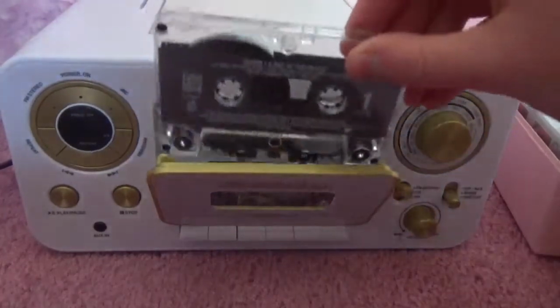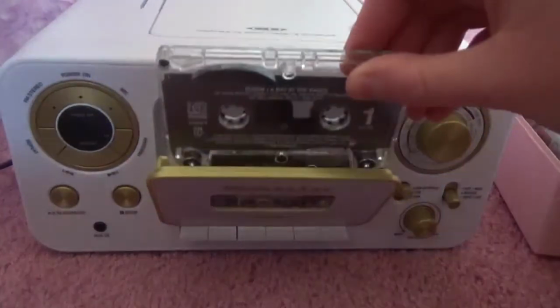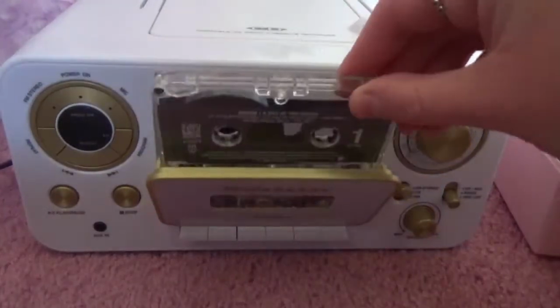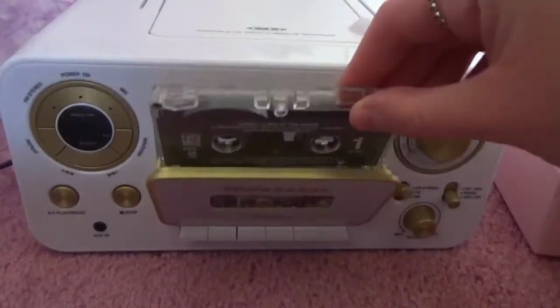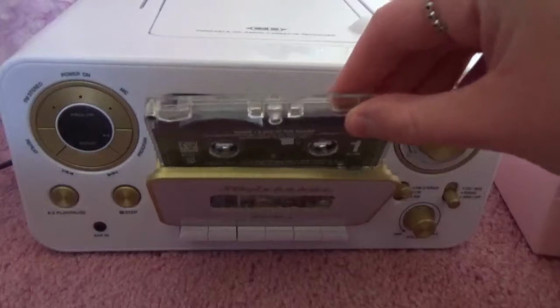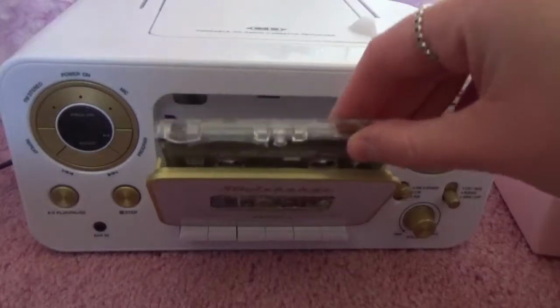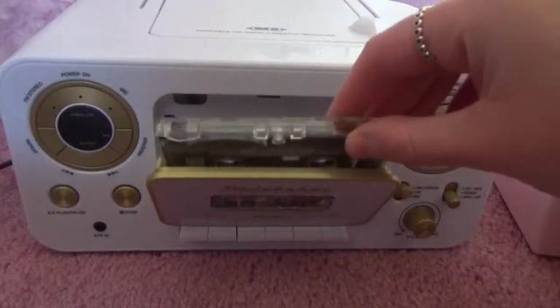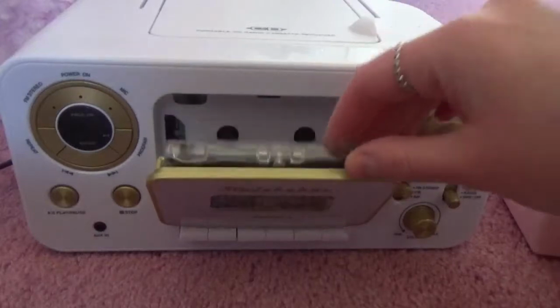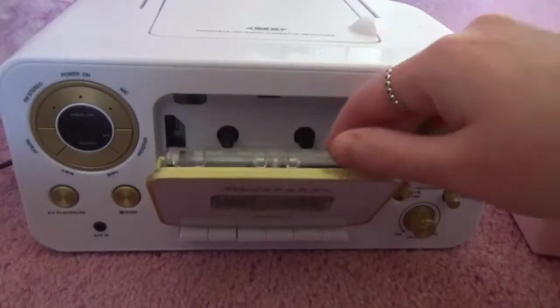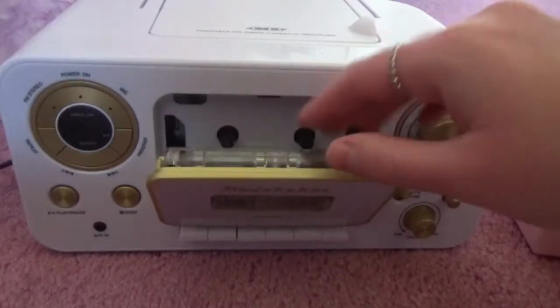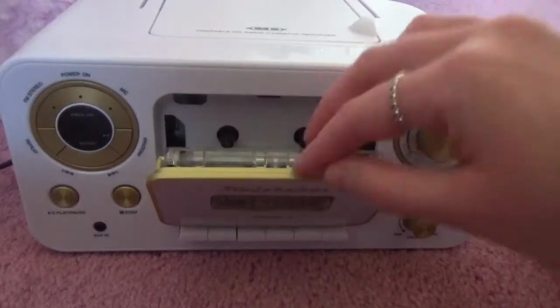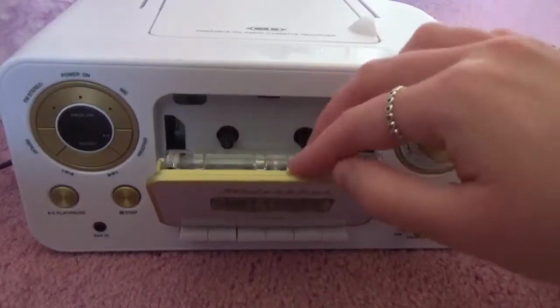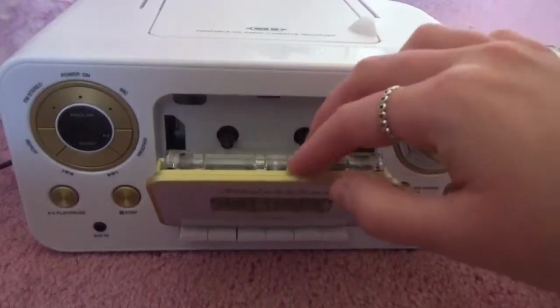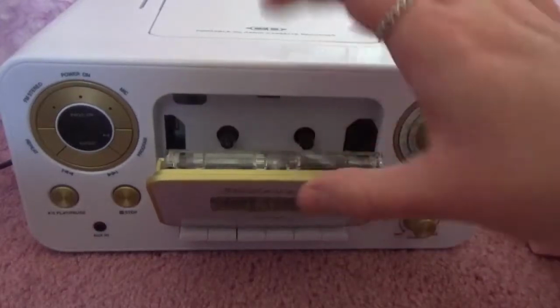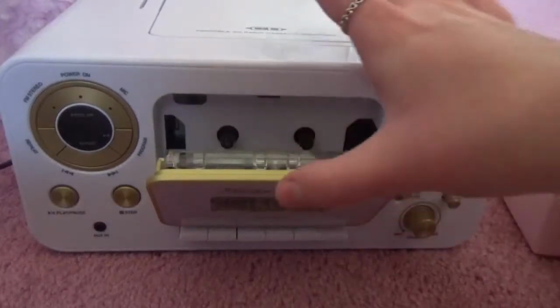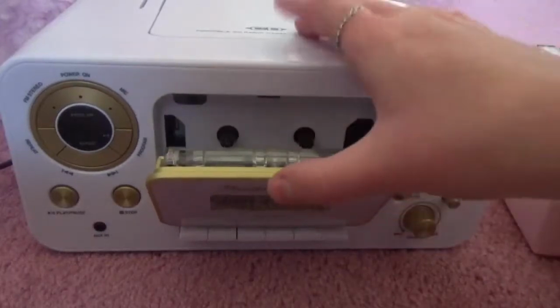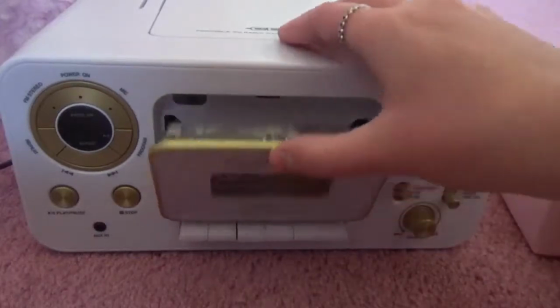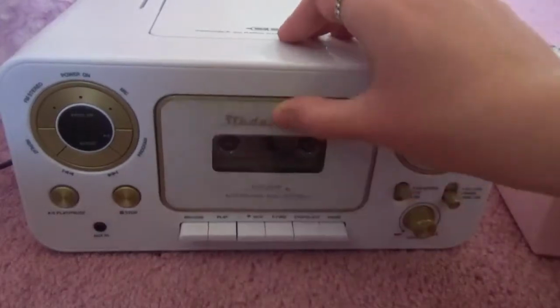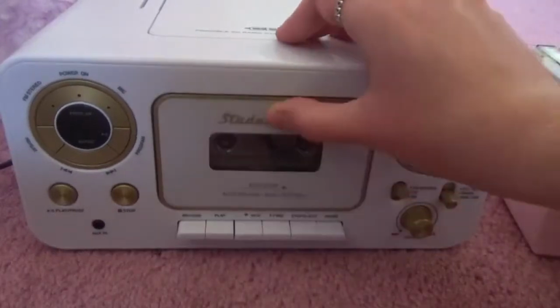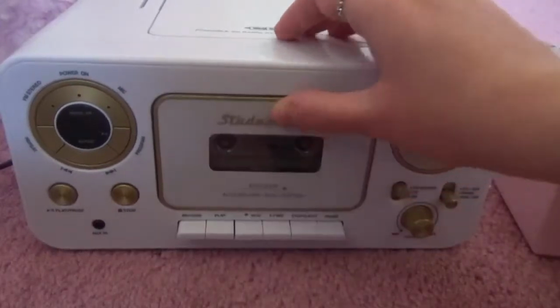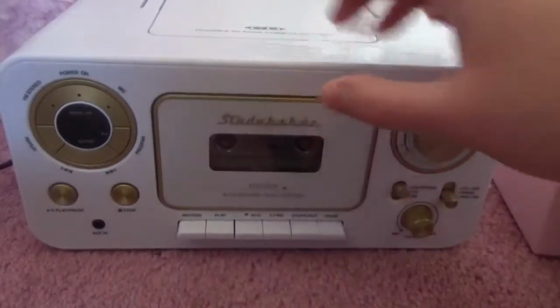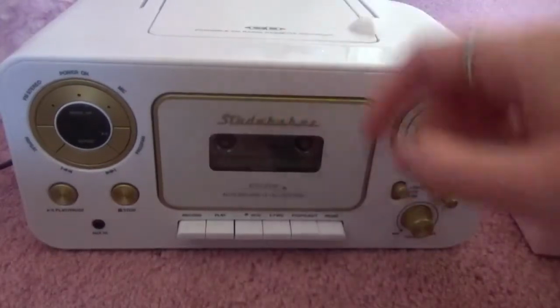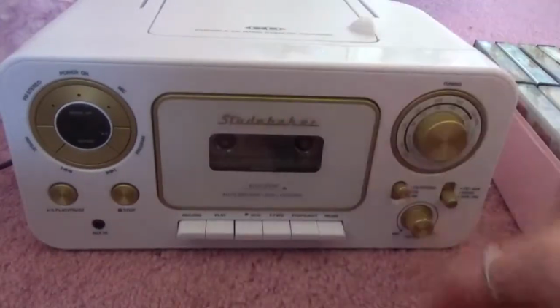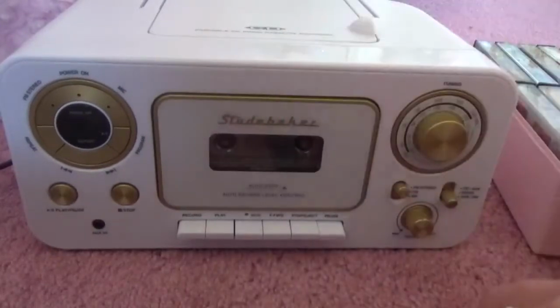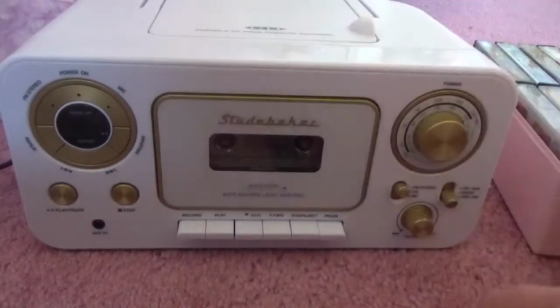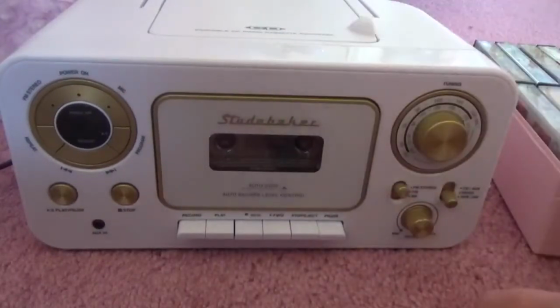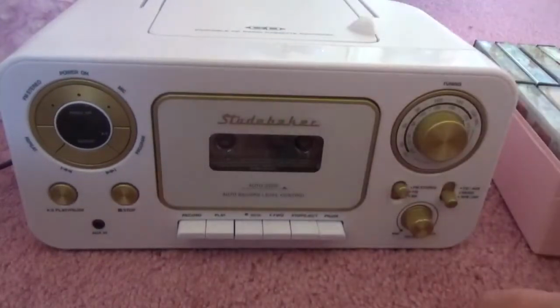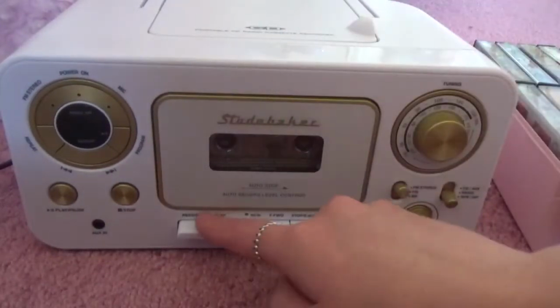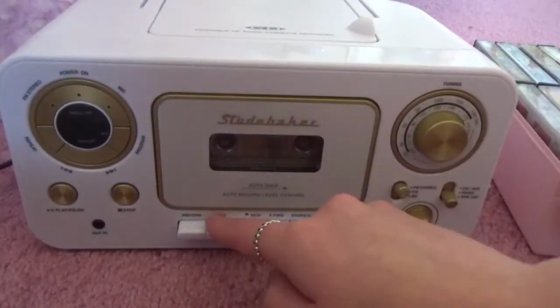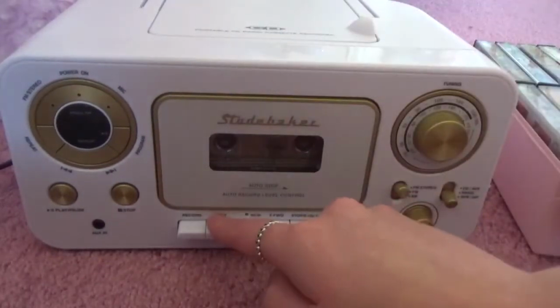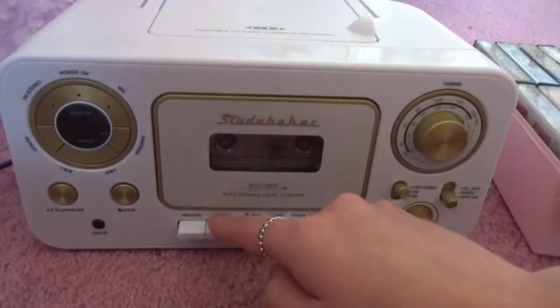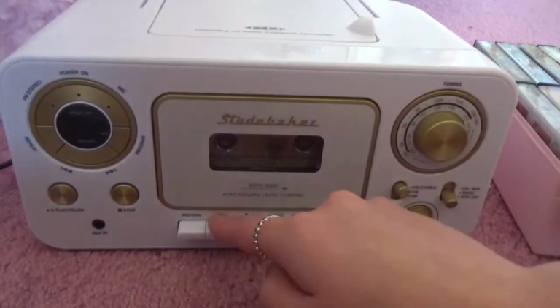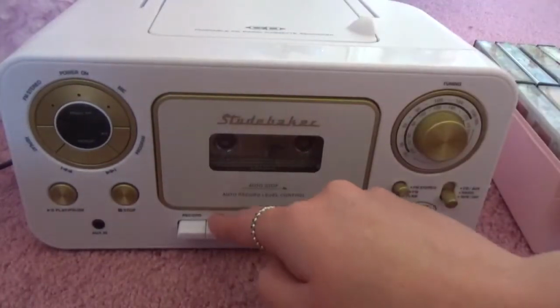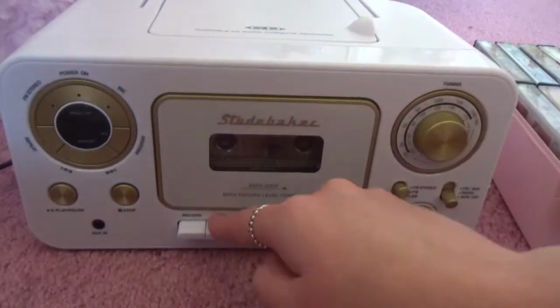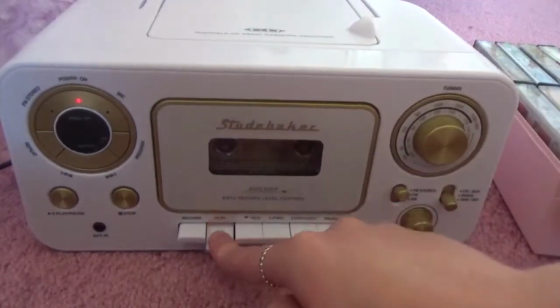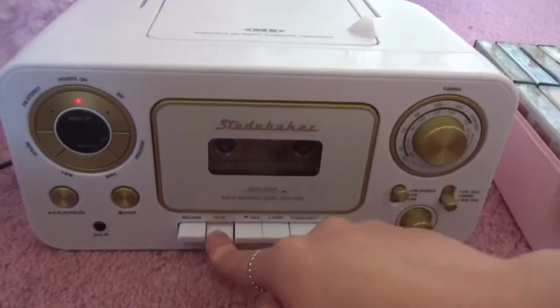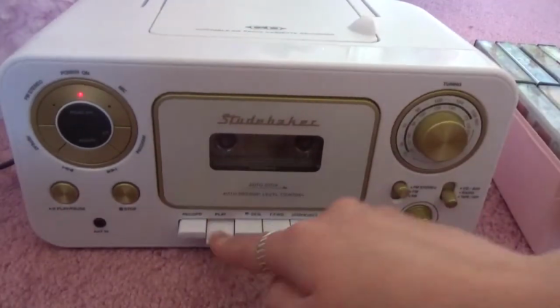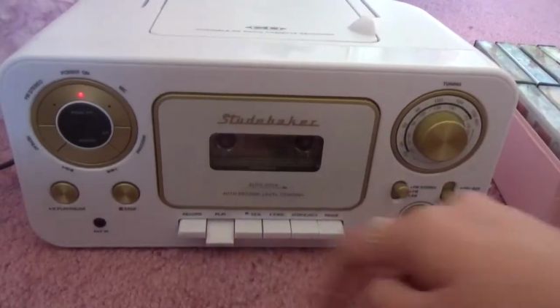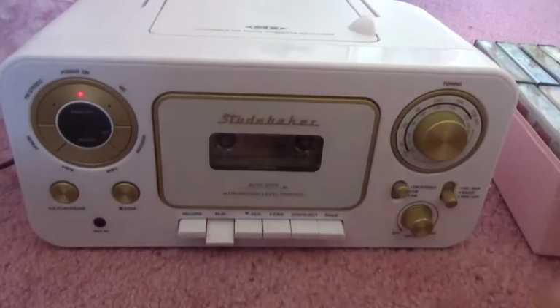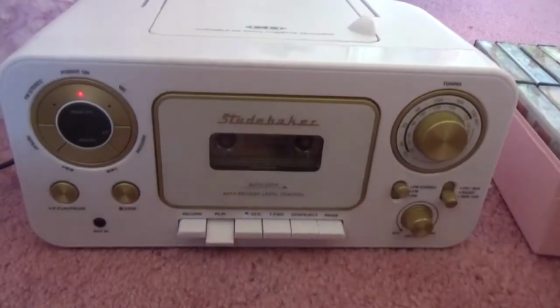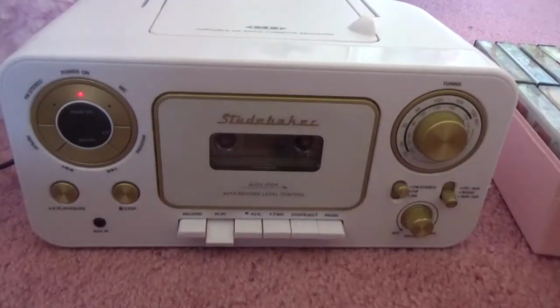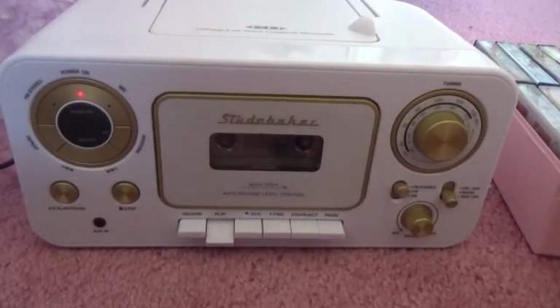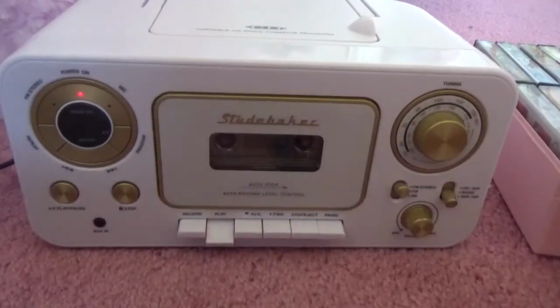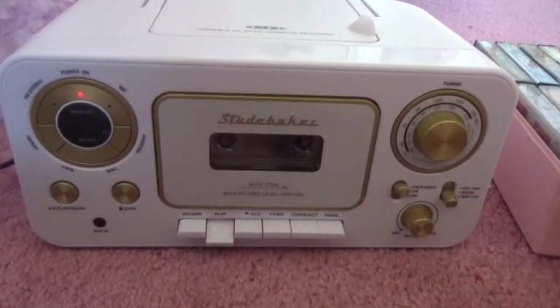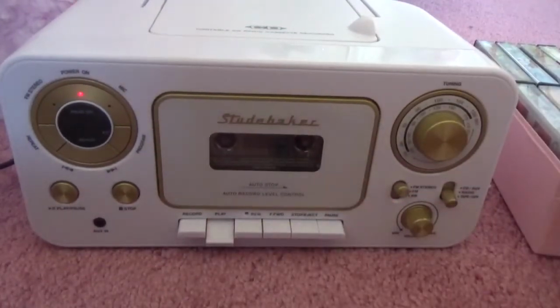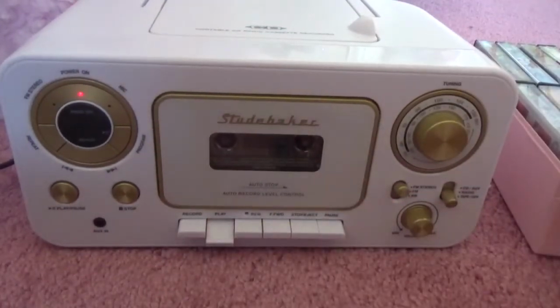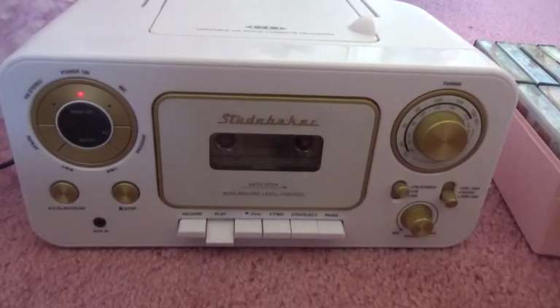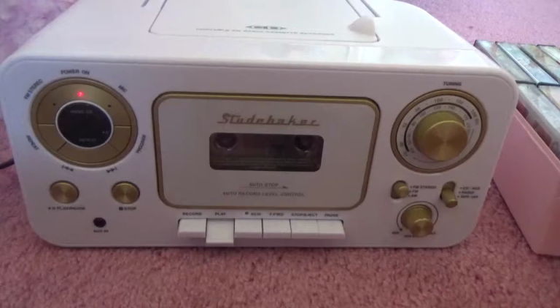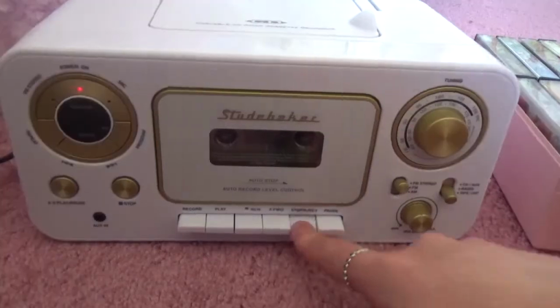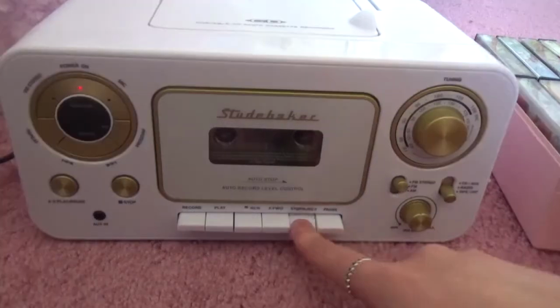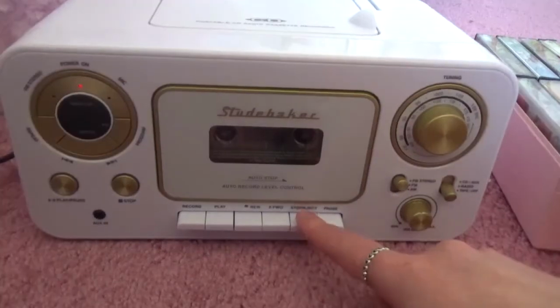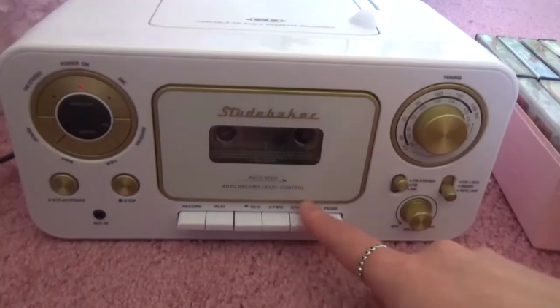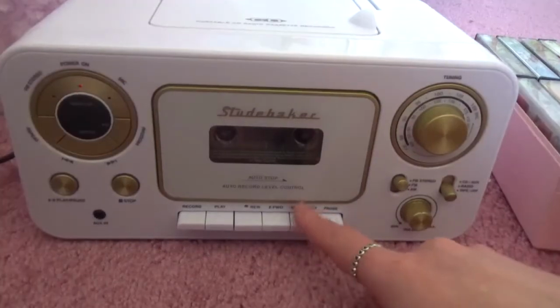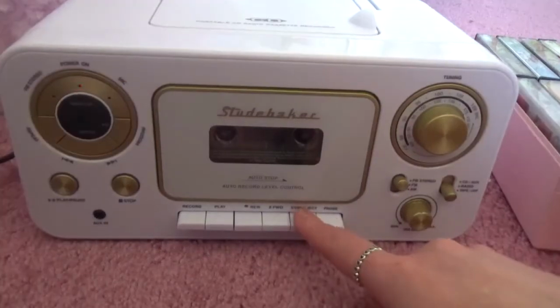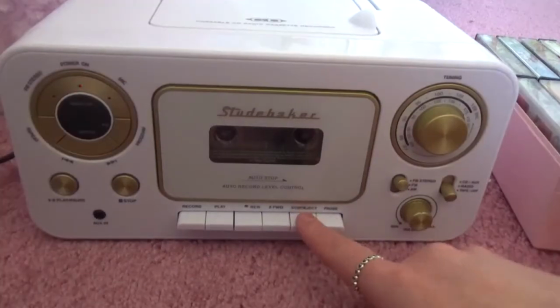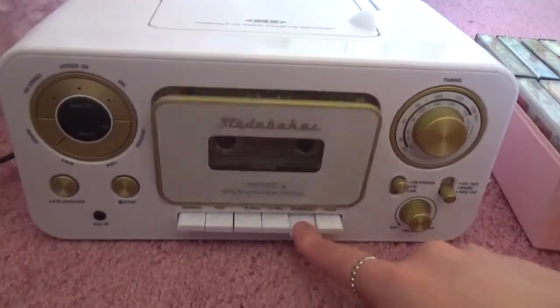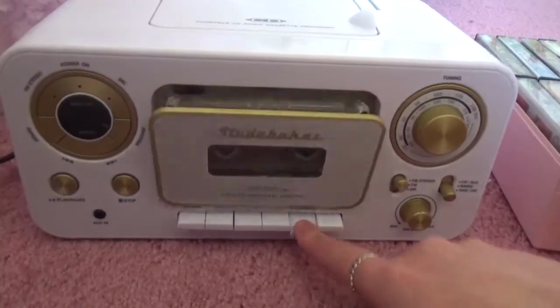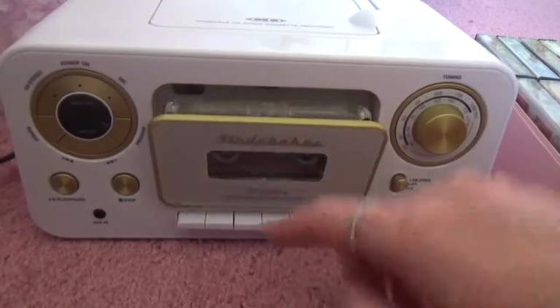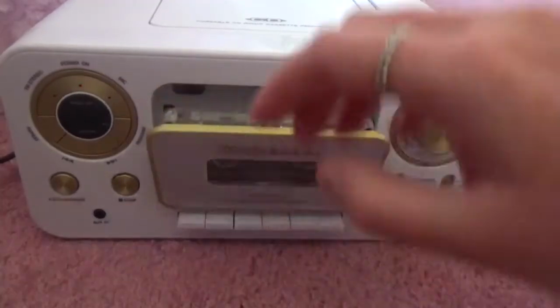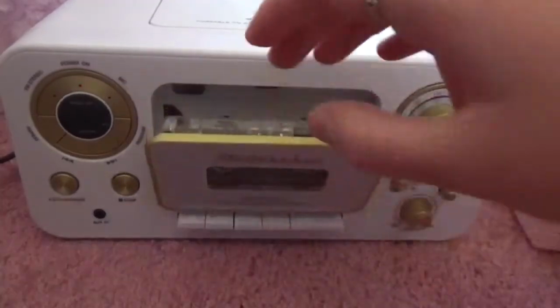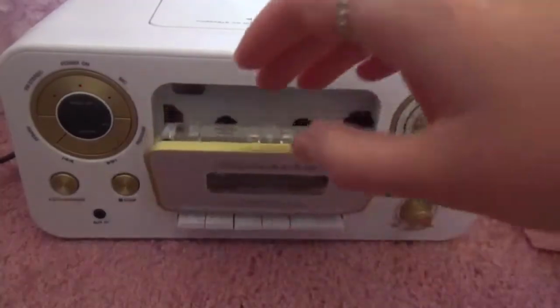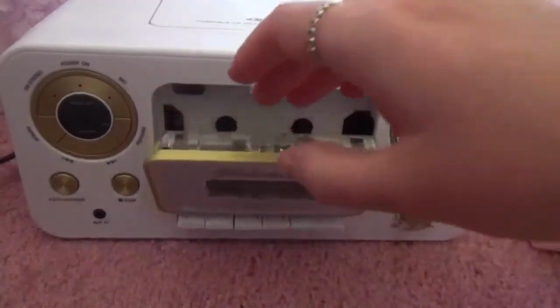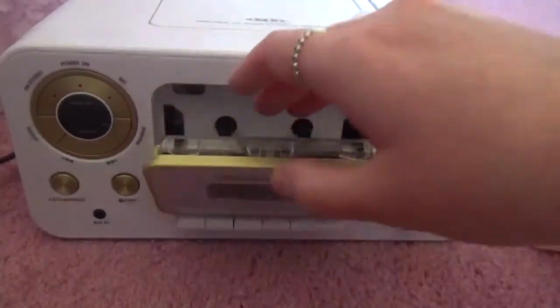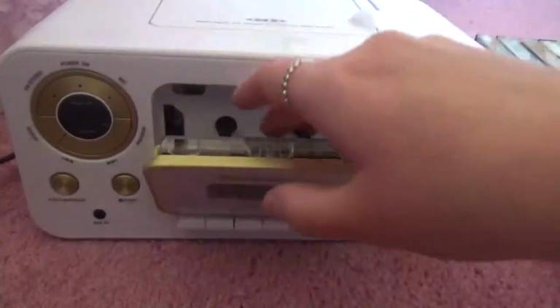Usually with new cassettes, or if you're lucky, the cassette does not need to be rewound and you can just press play like I am here.